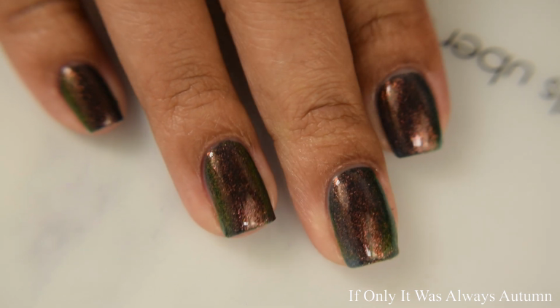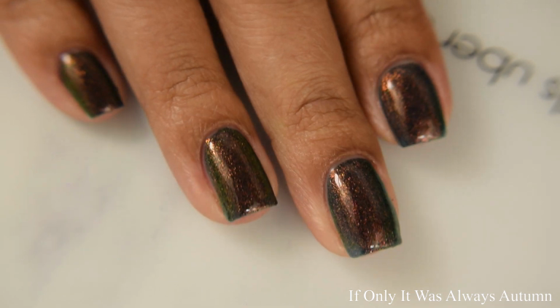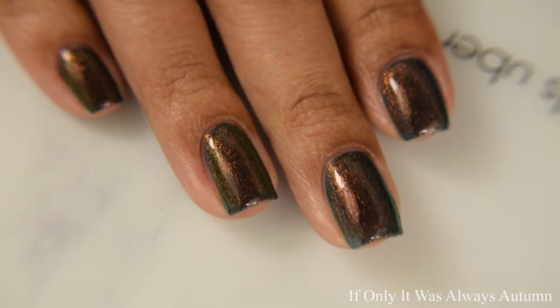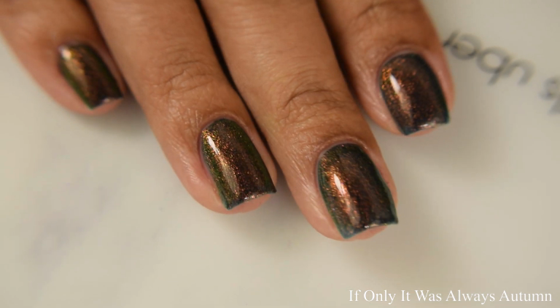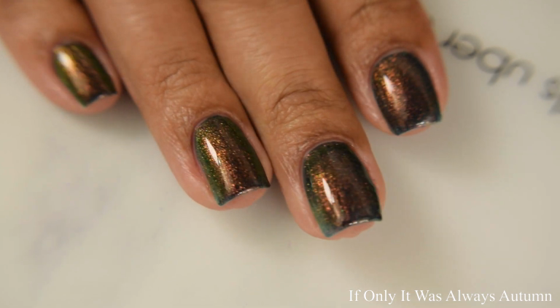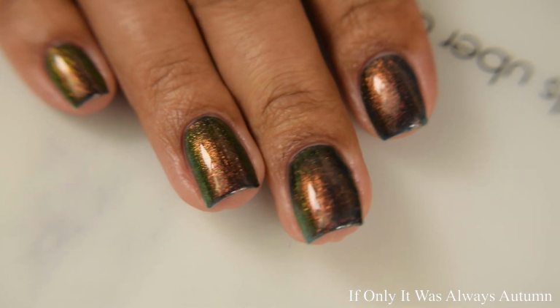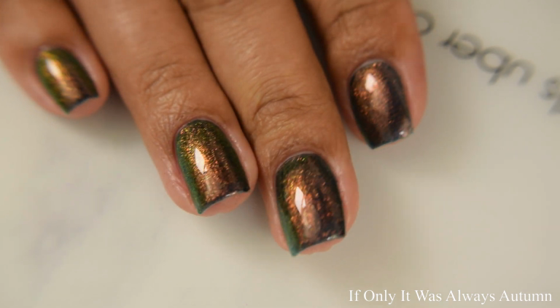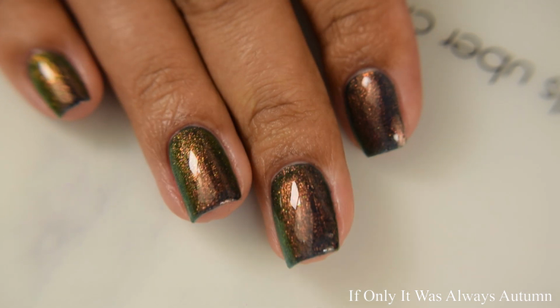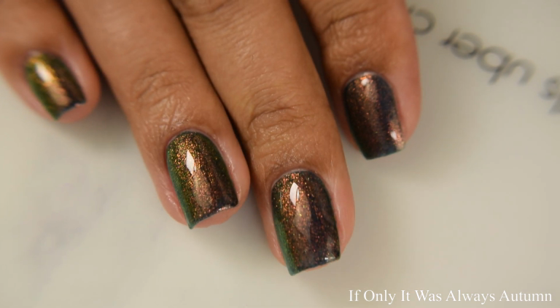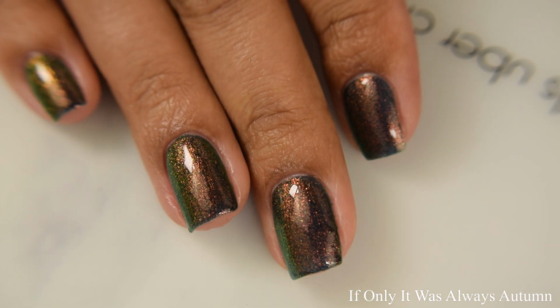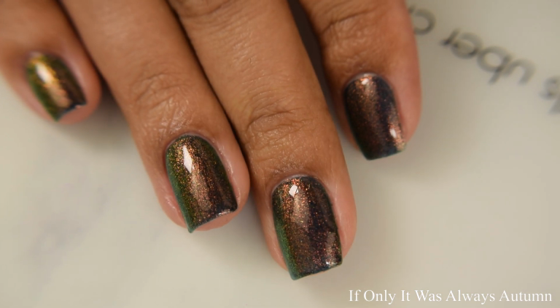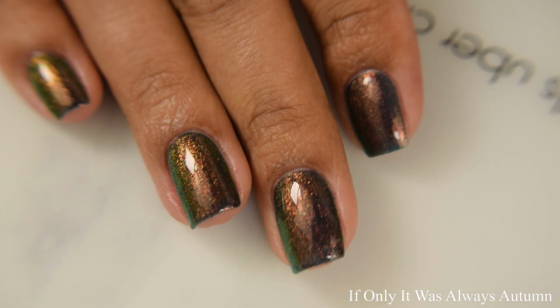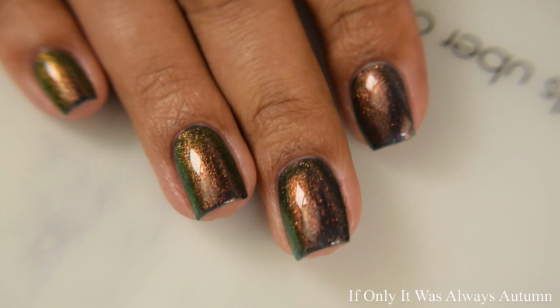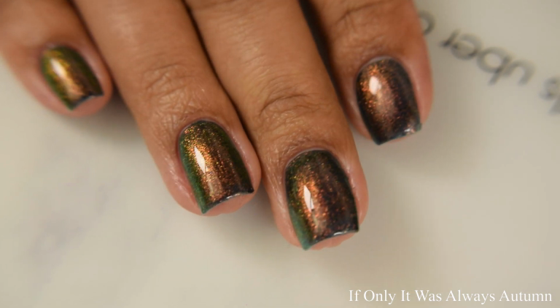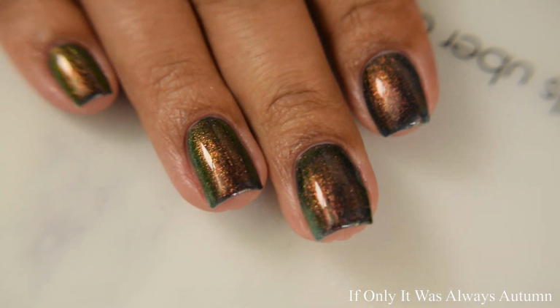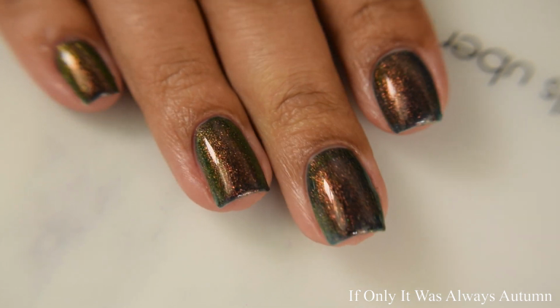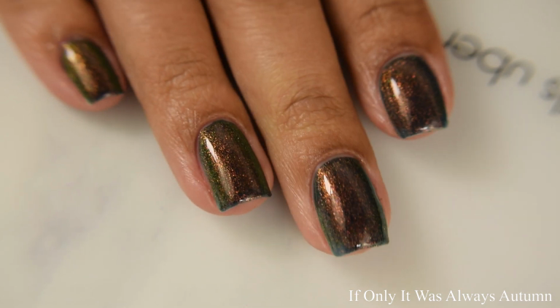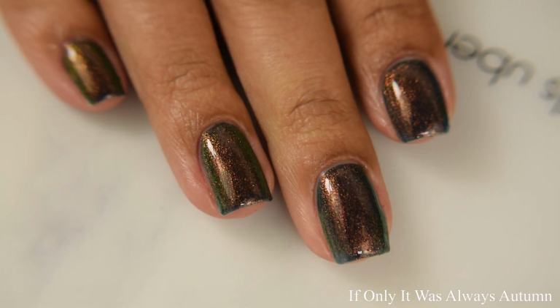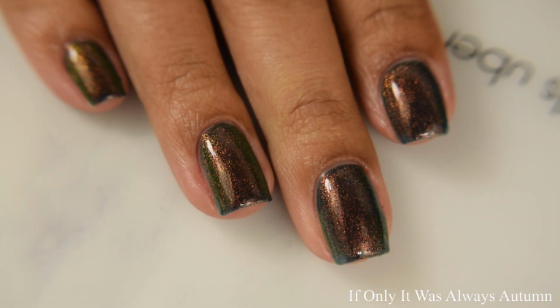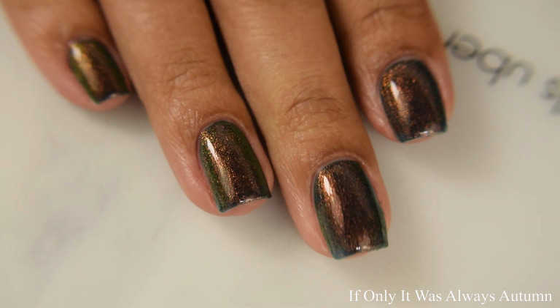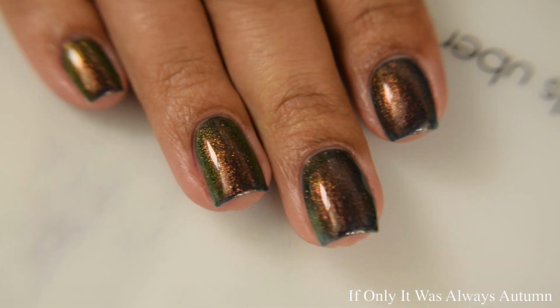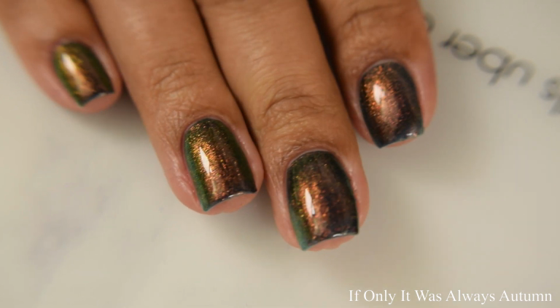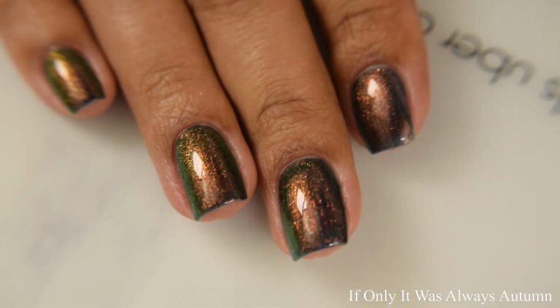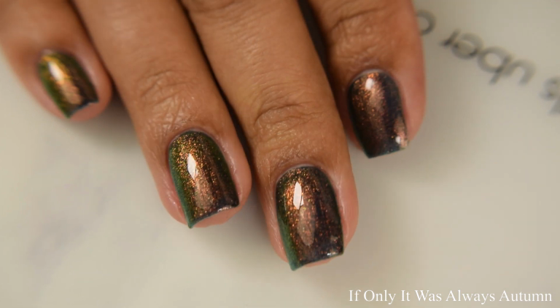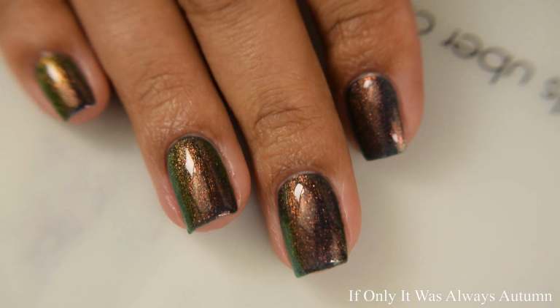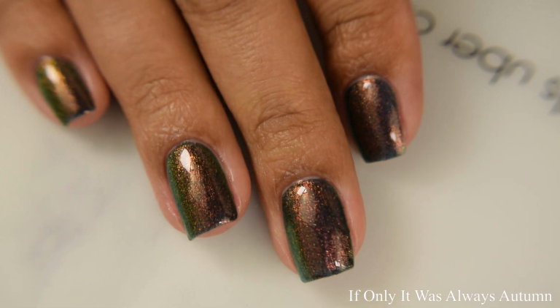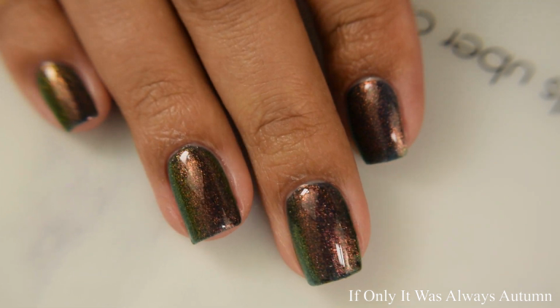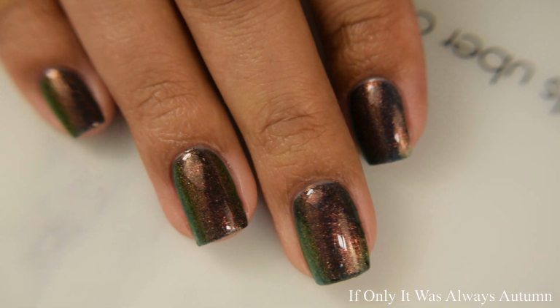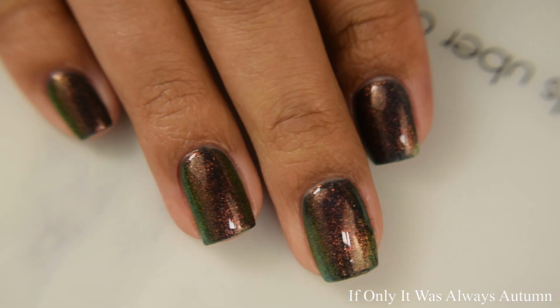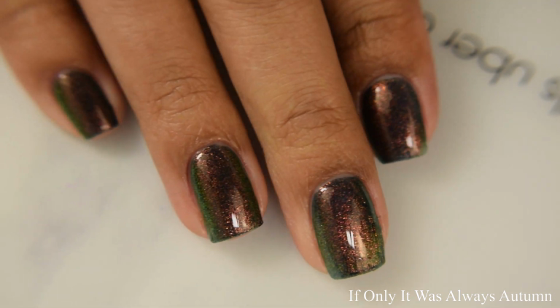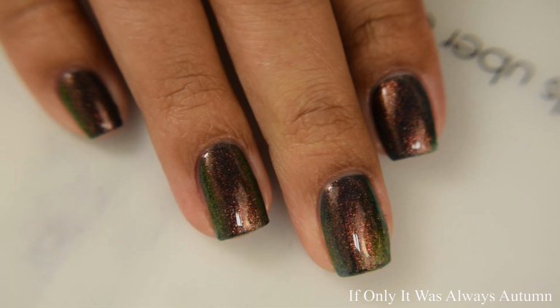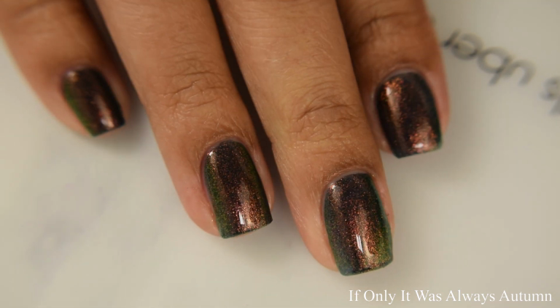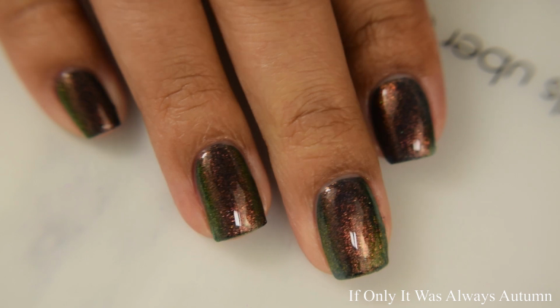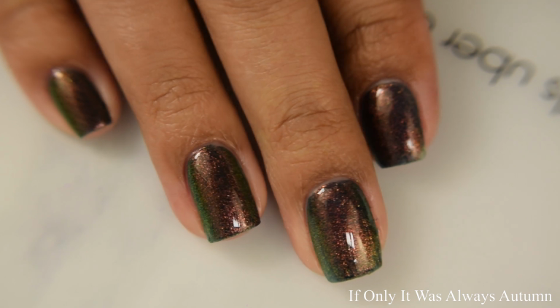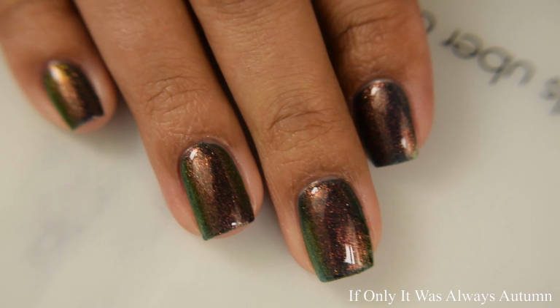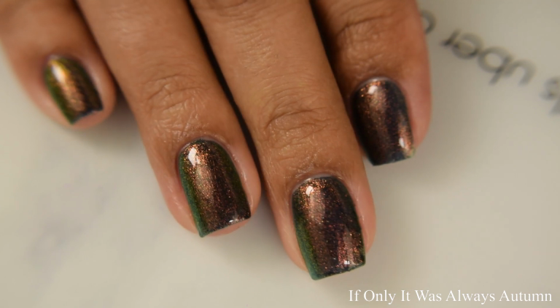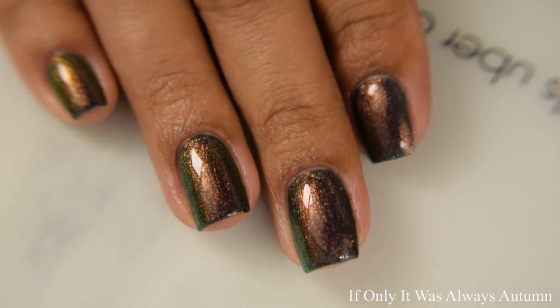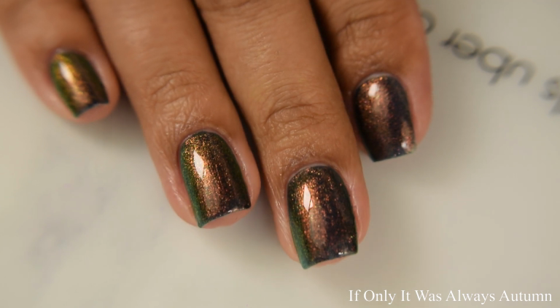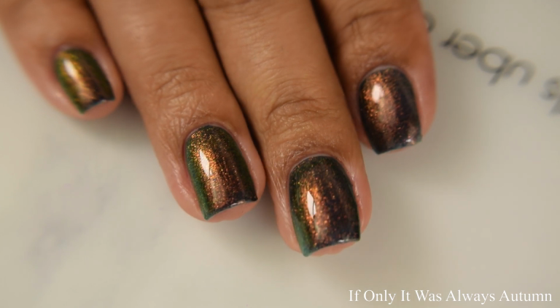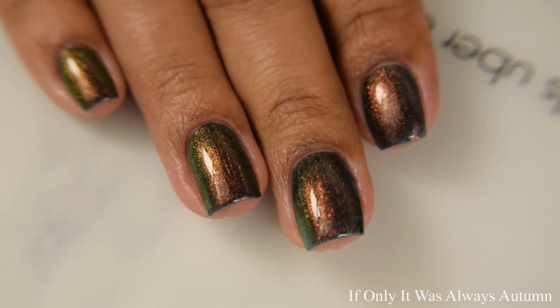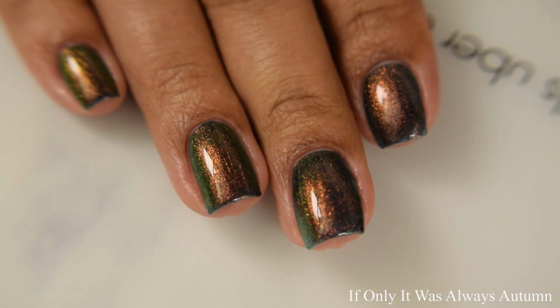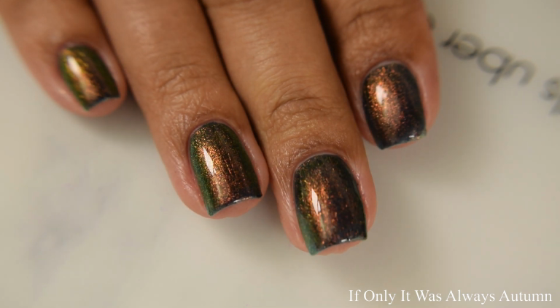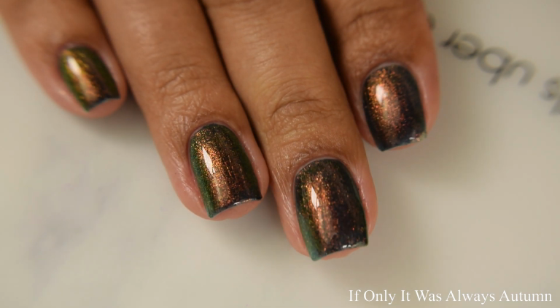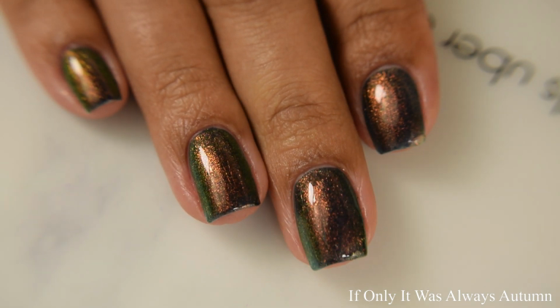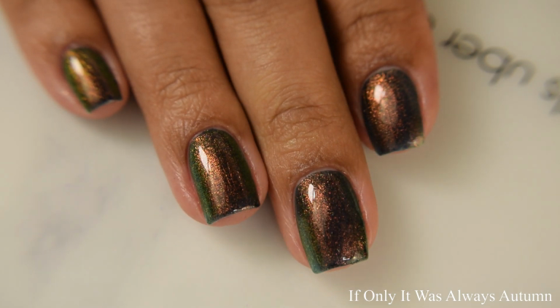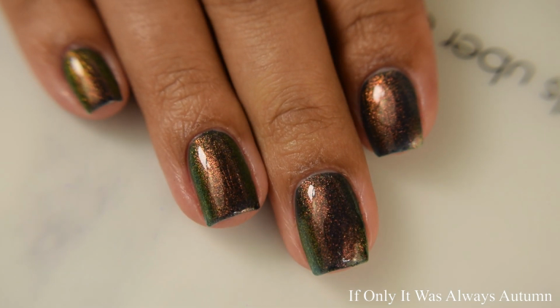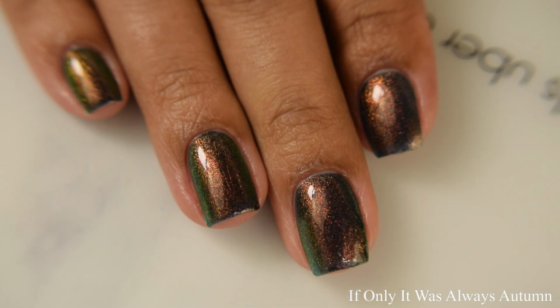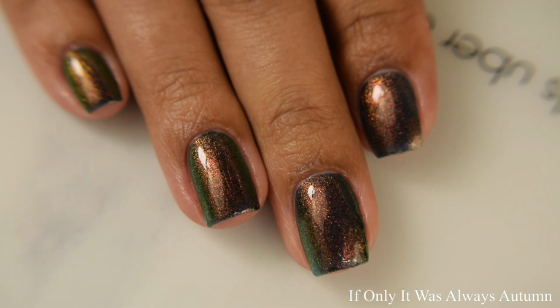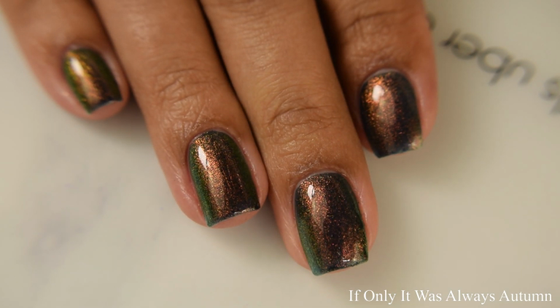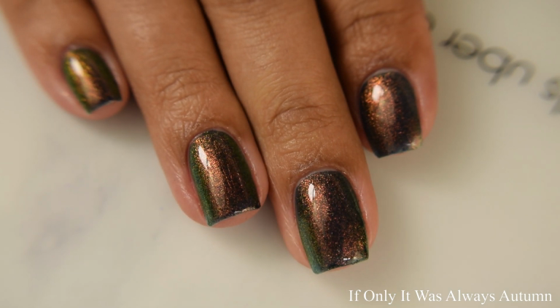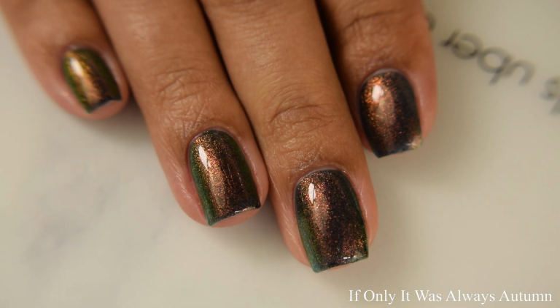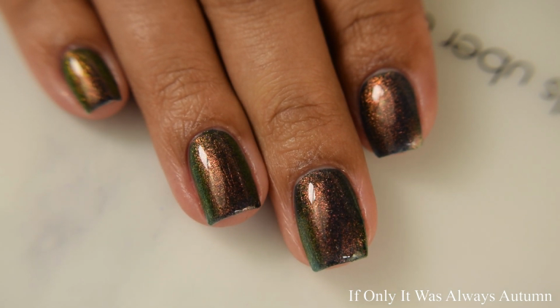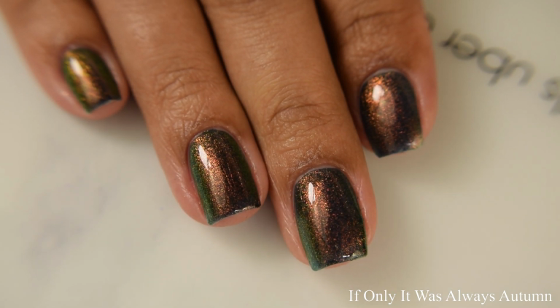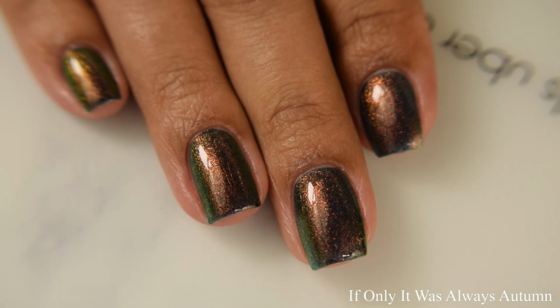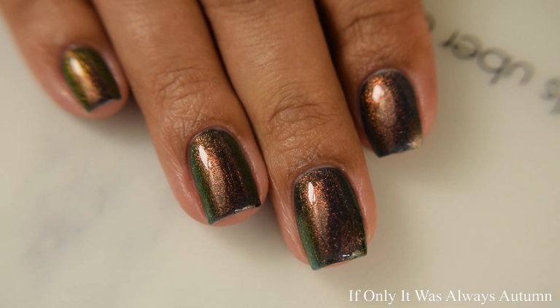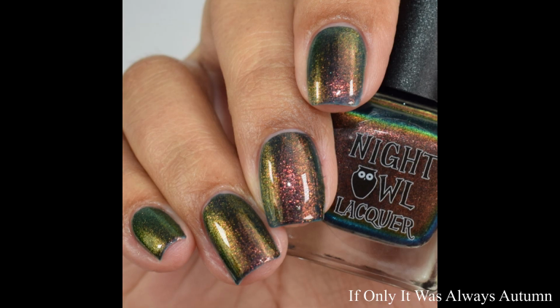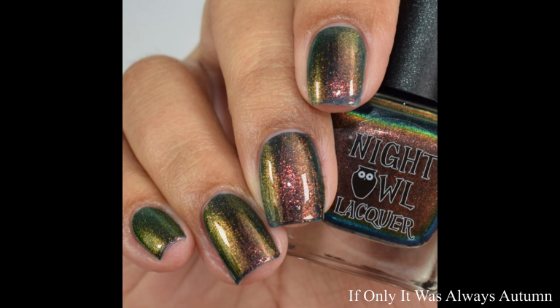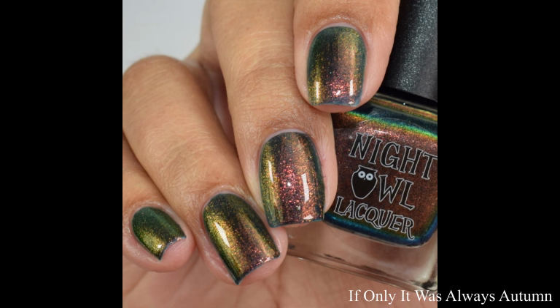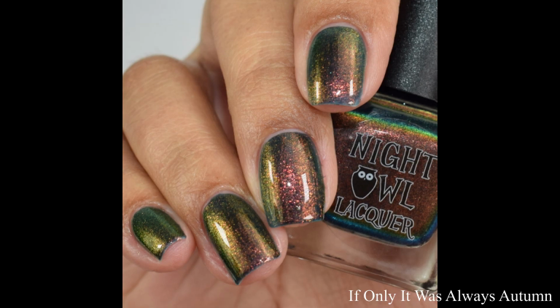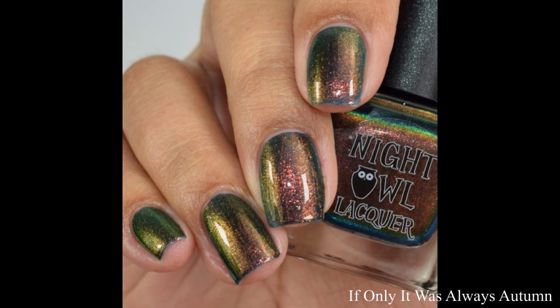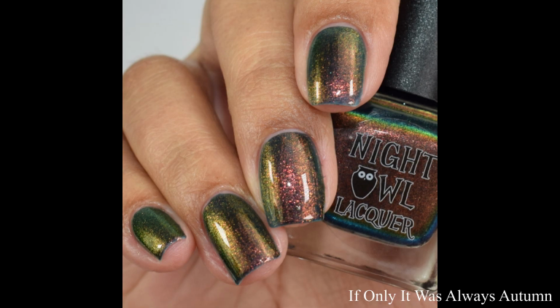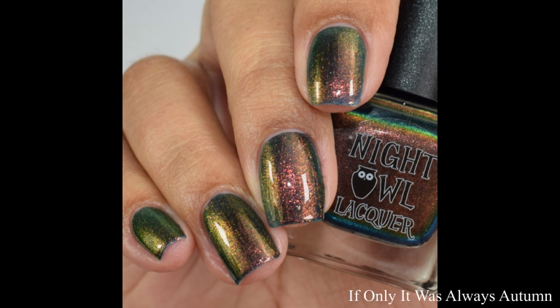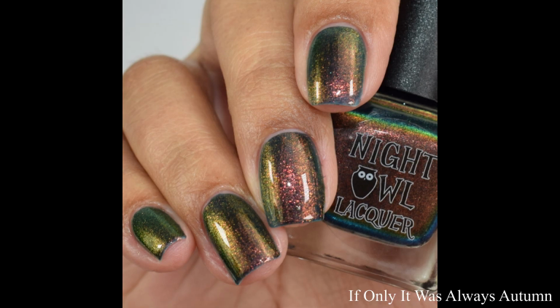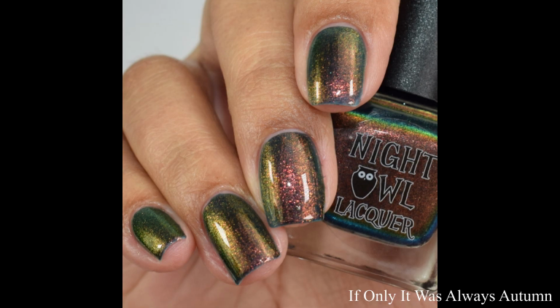This is beautiful — again very shifty, with easy shifts over to that orange and then coppers and golds.